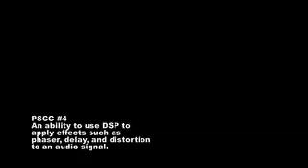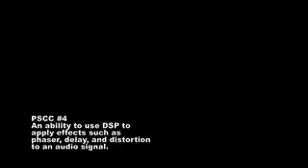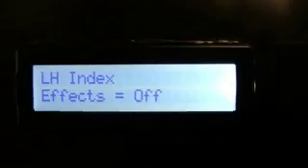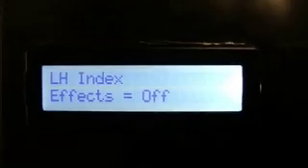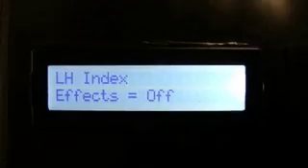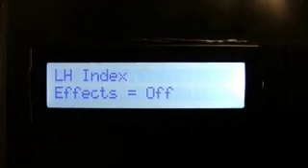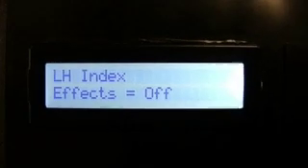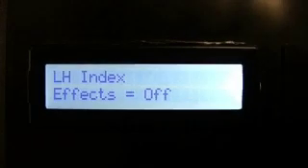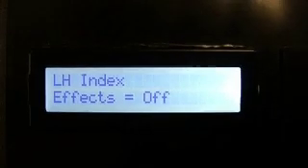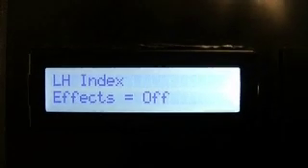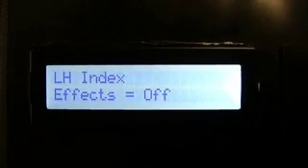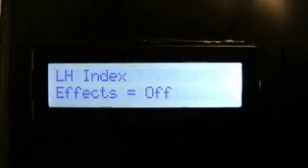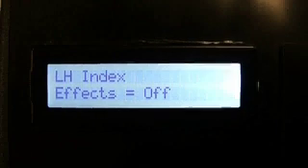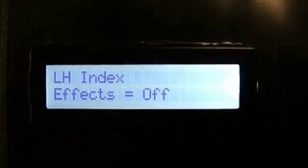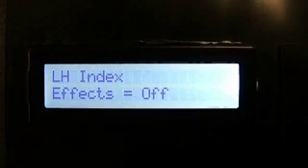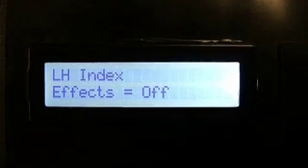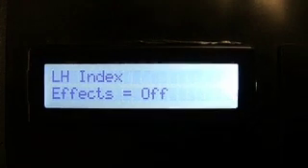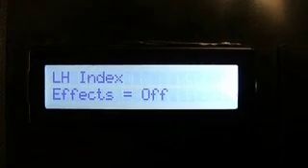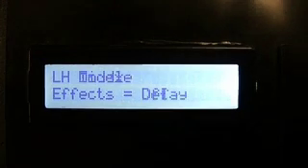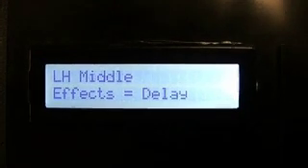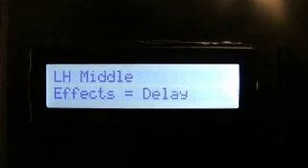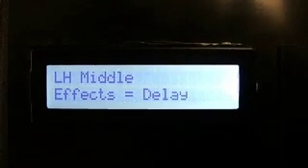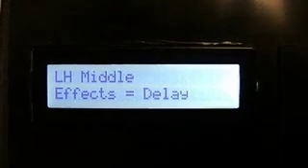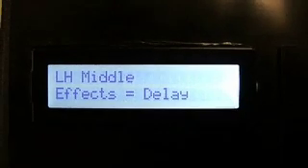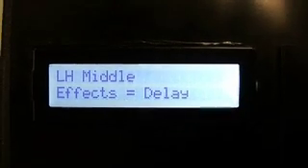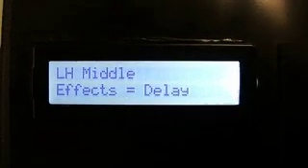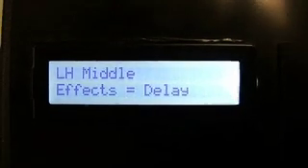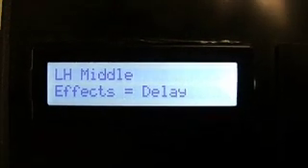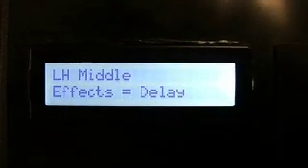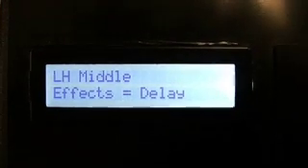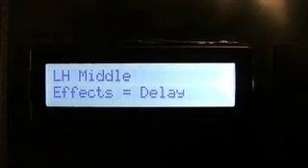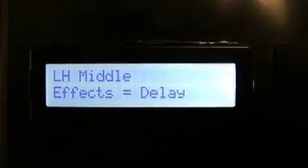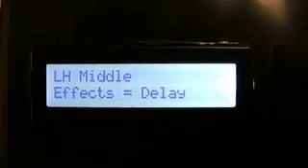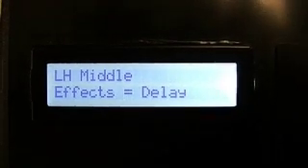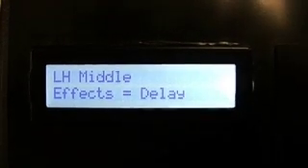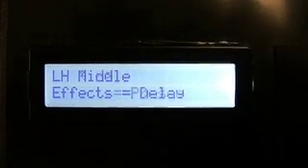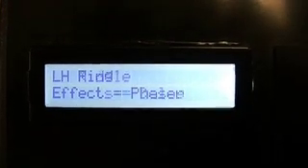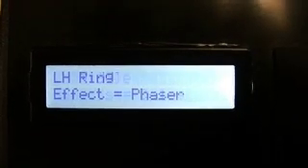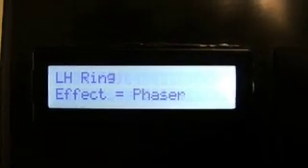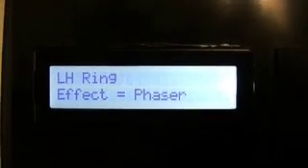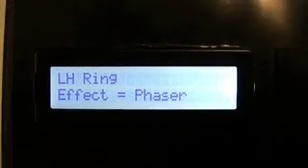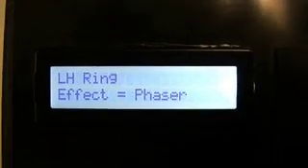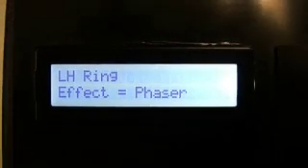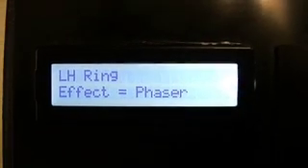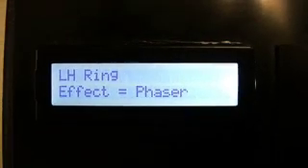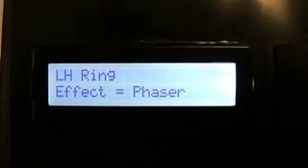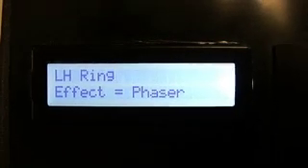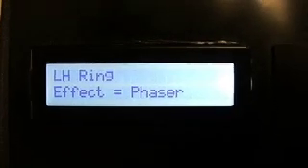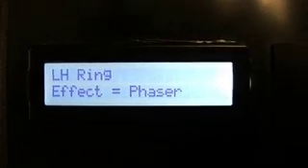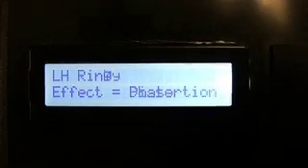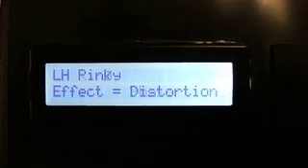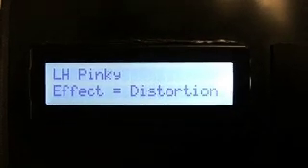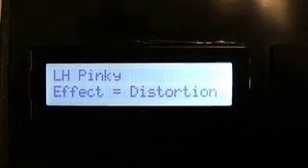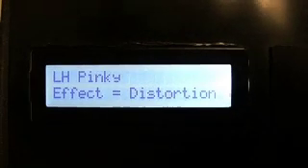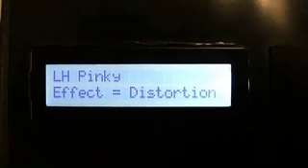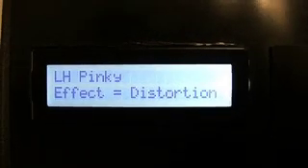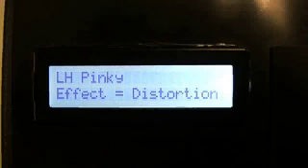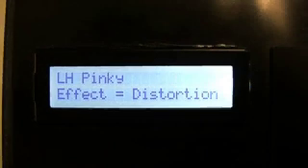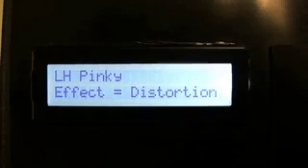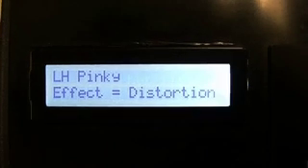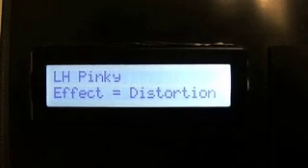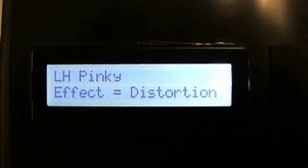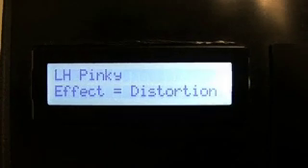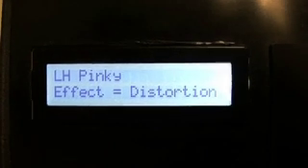We've got effects off, delay, phaser, and distortion. That's my fifth one.